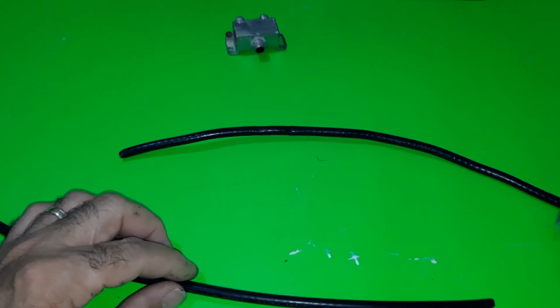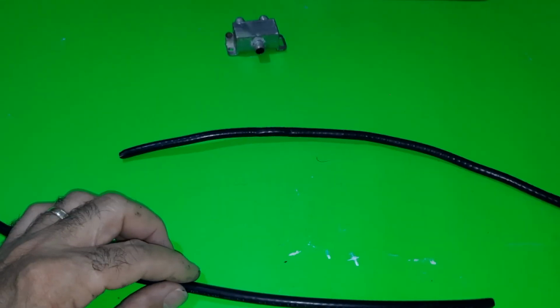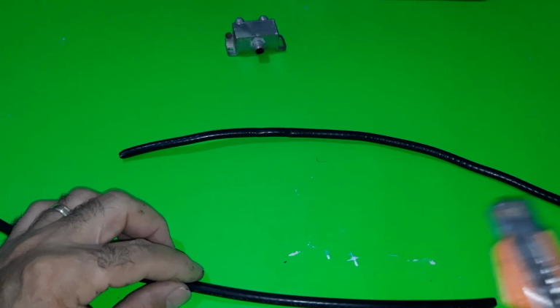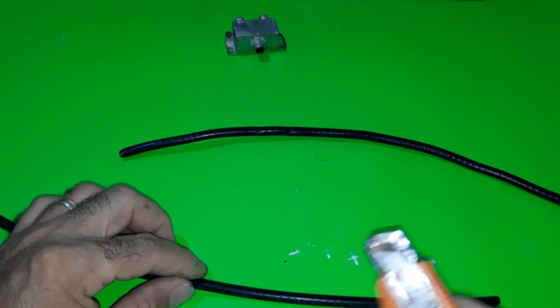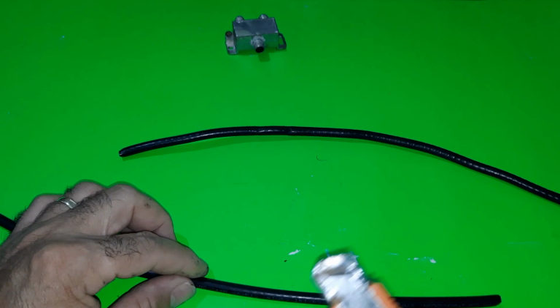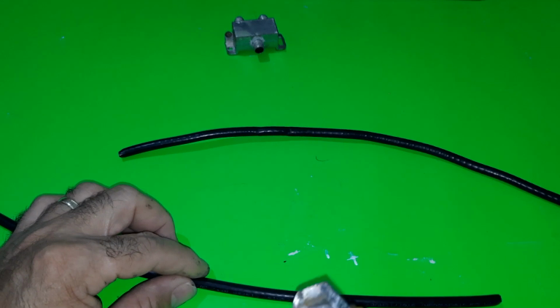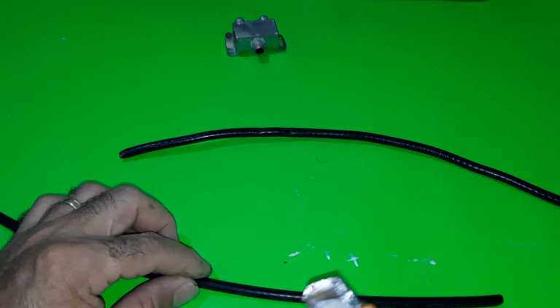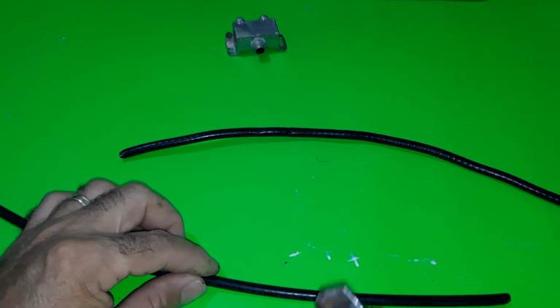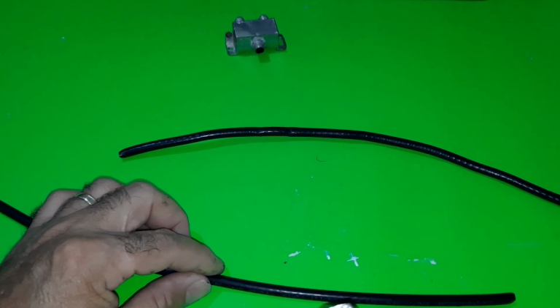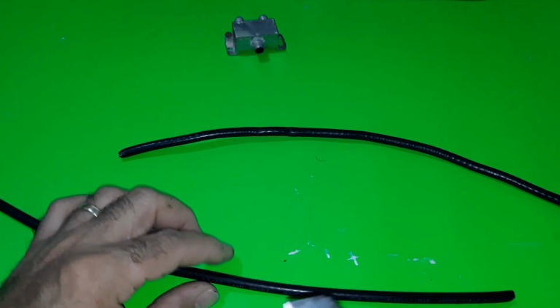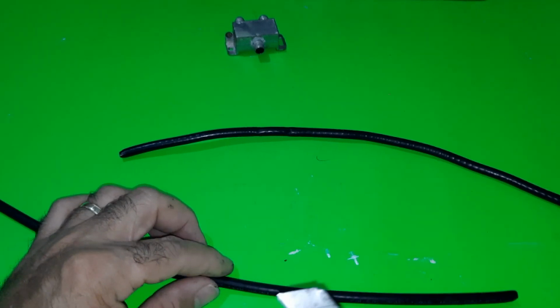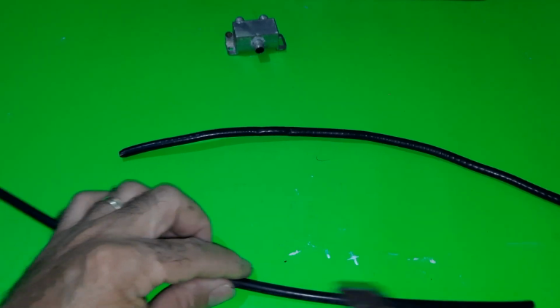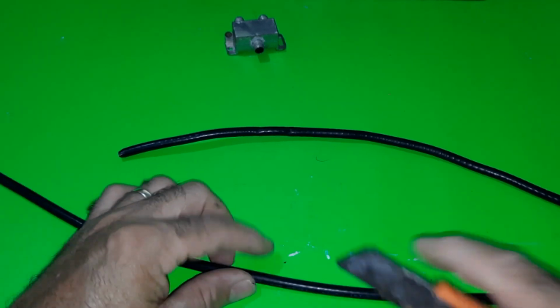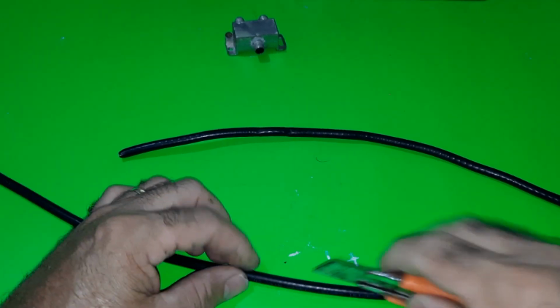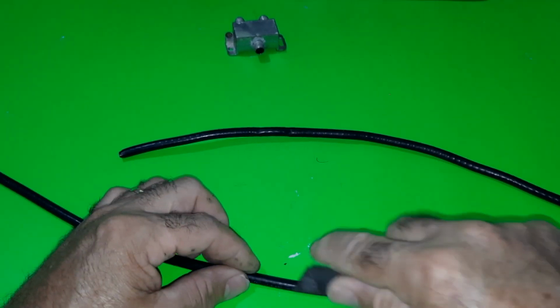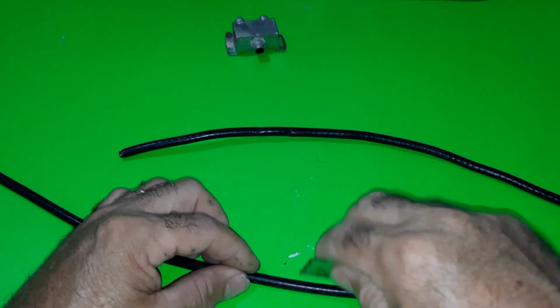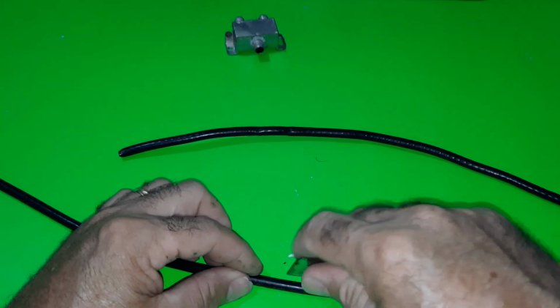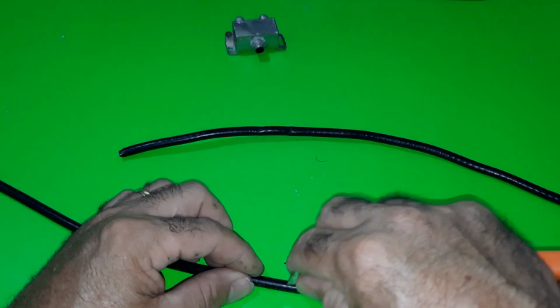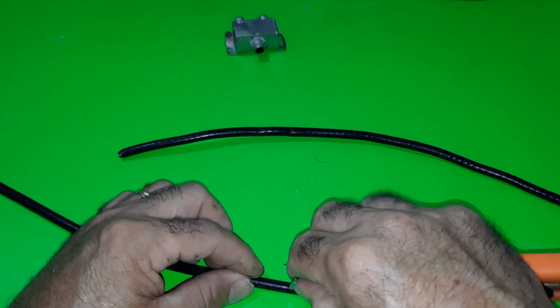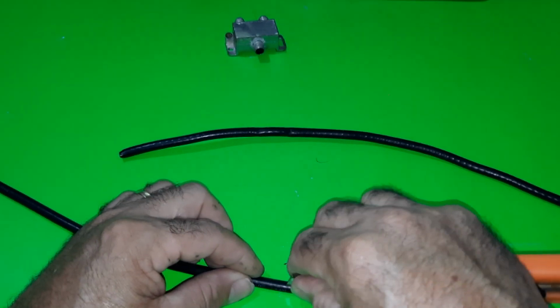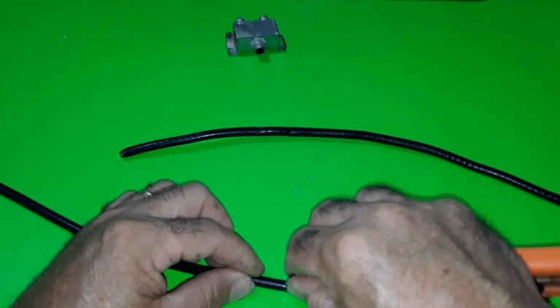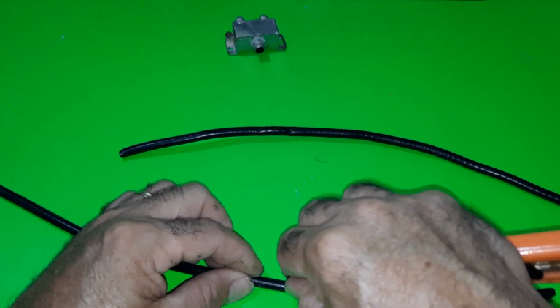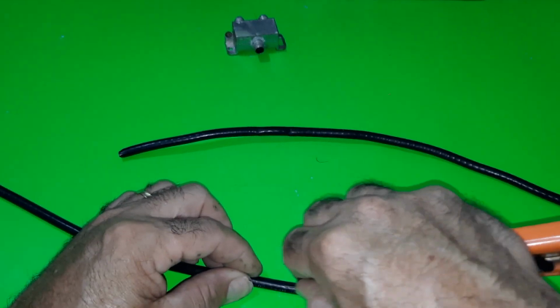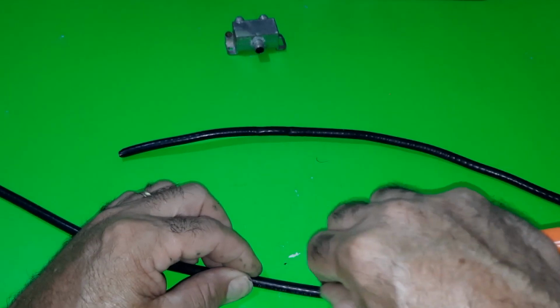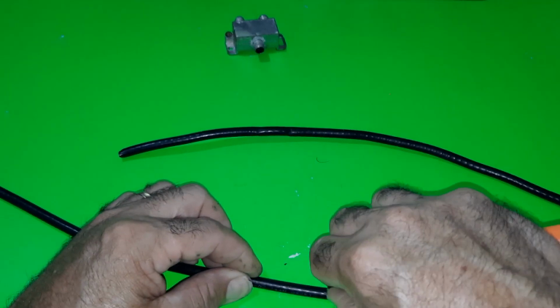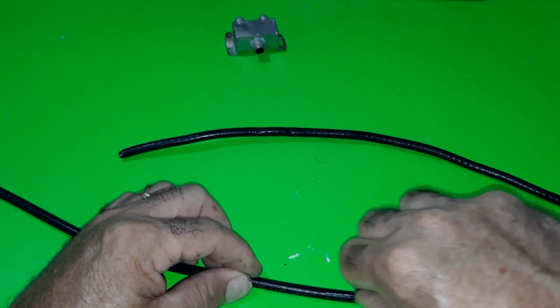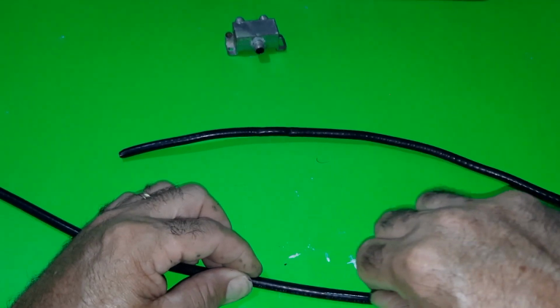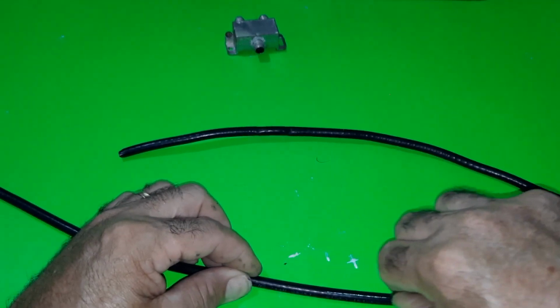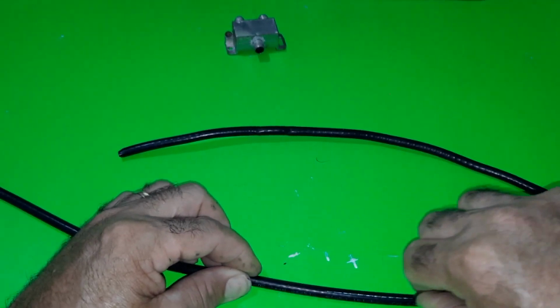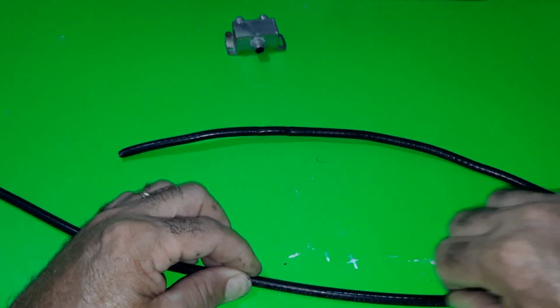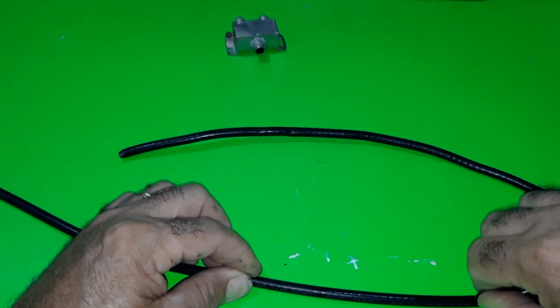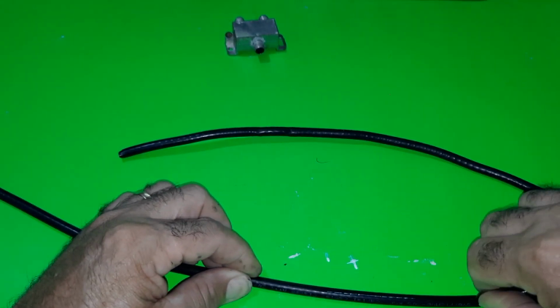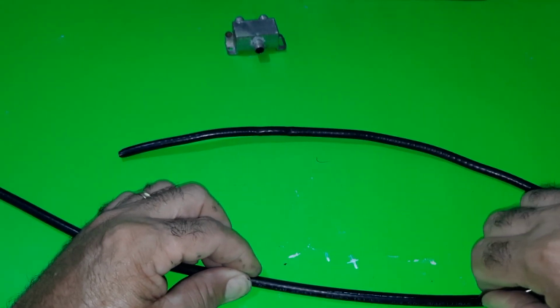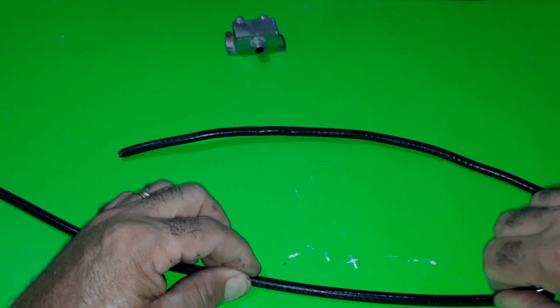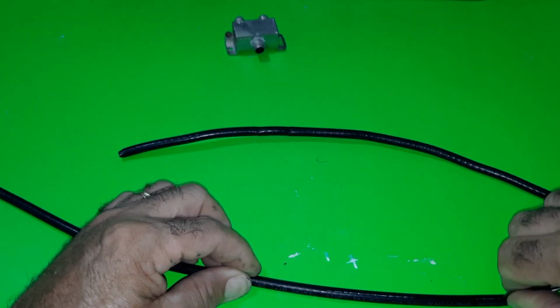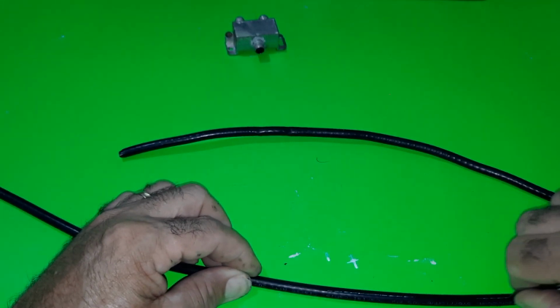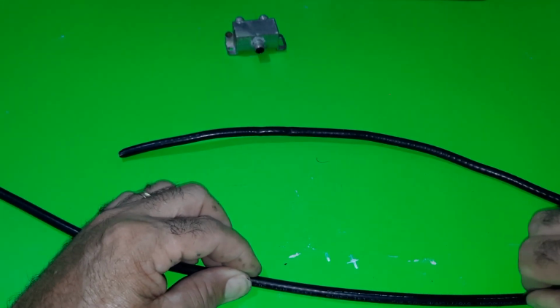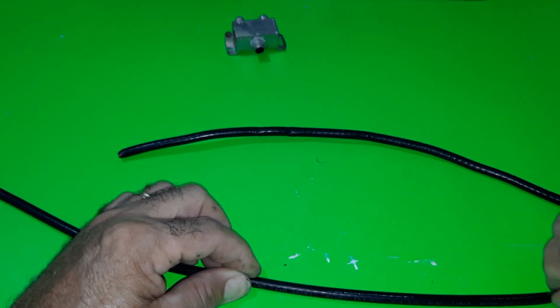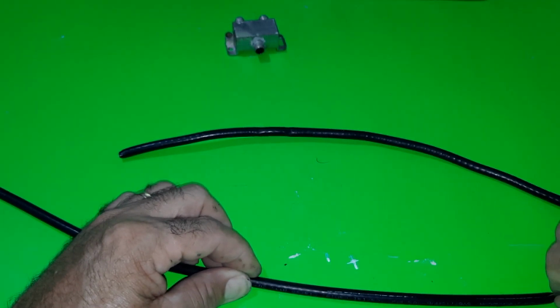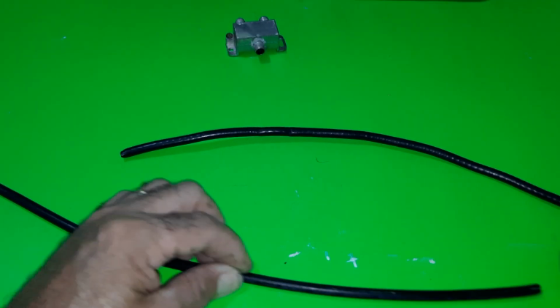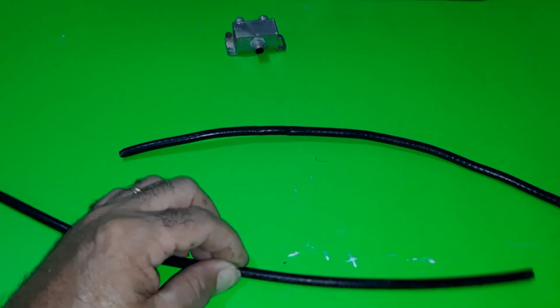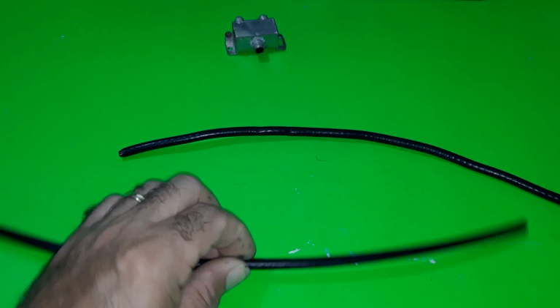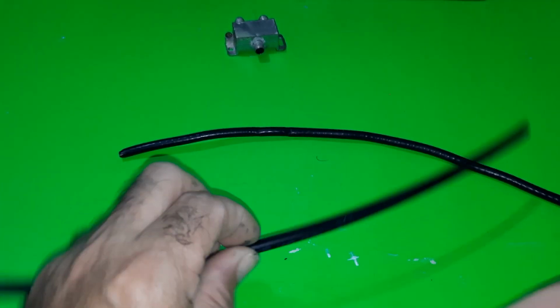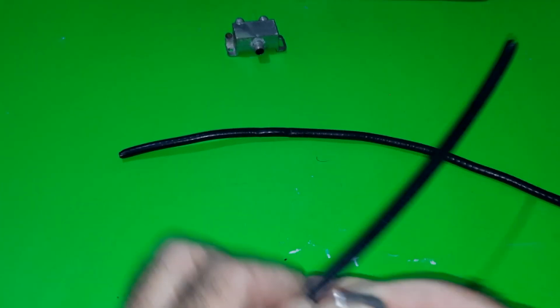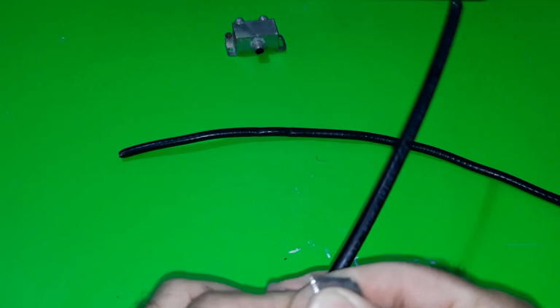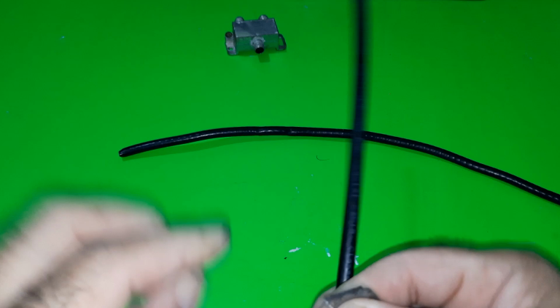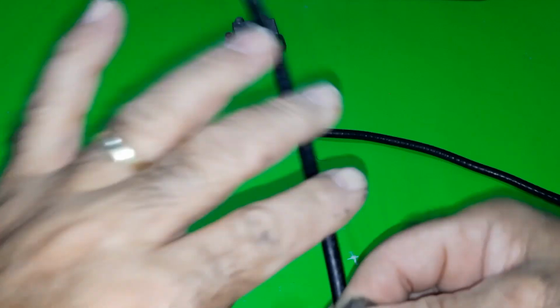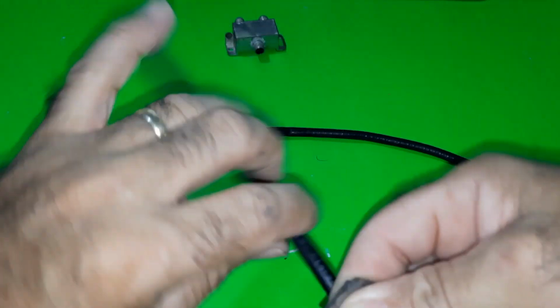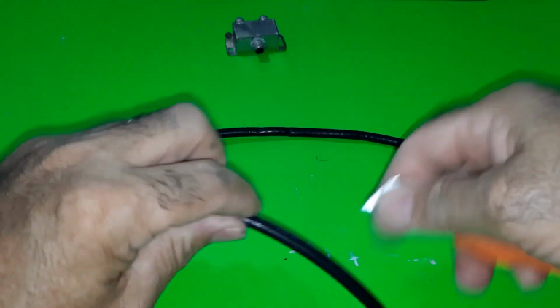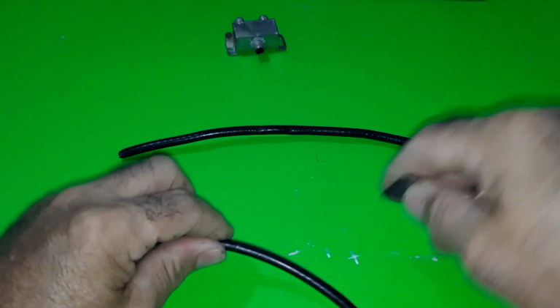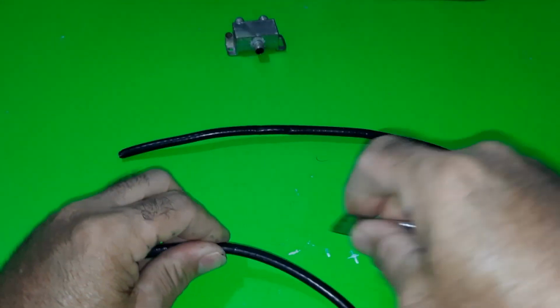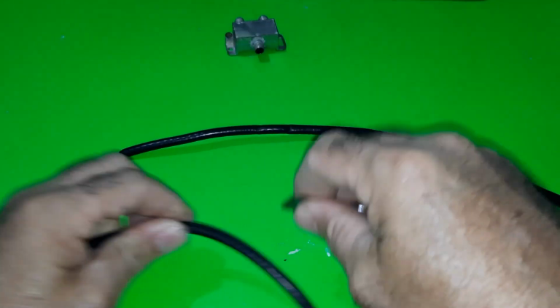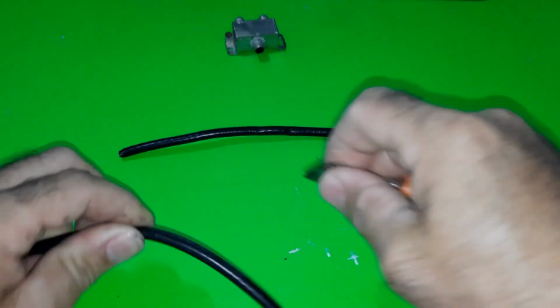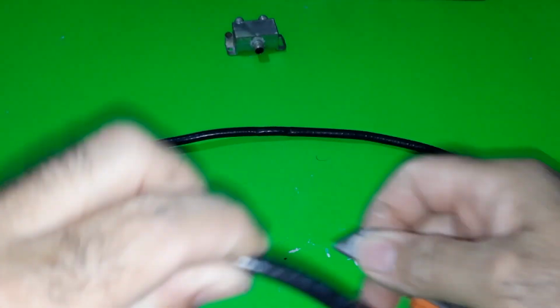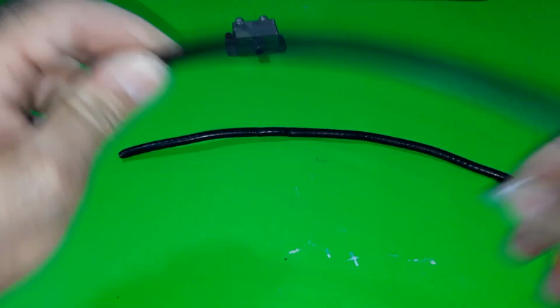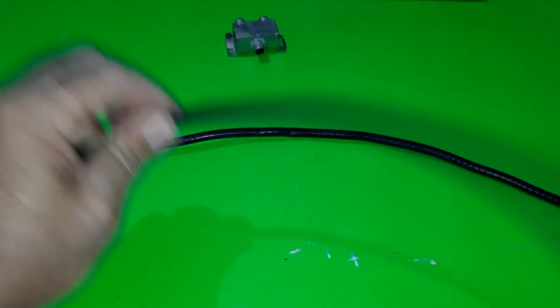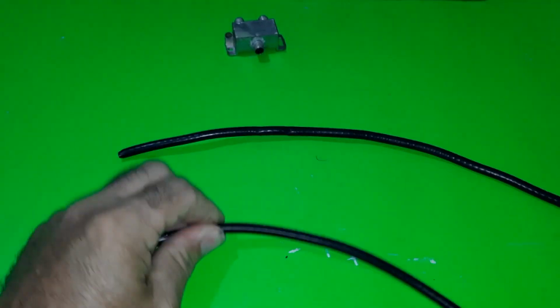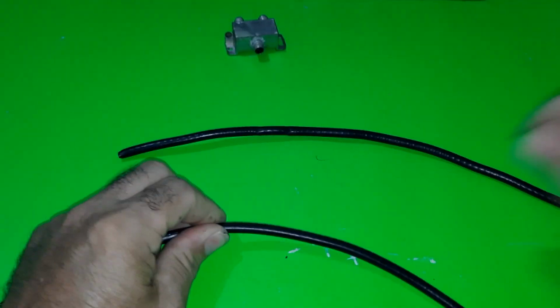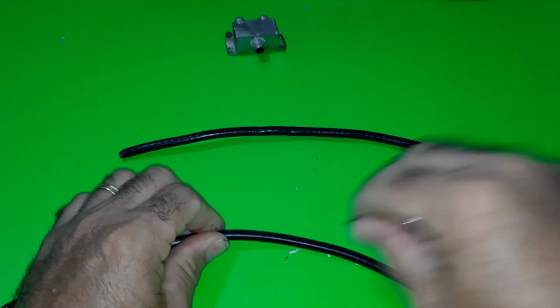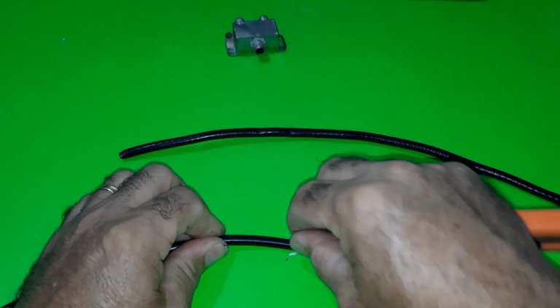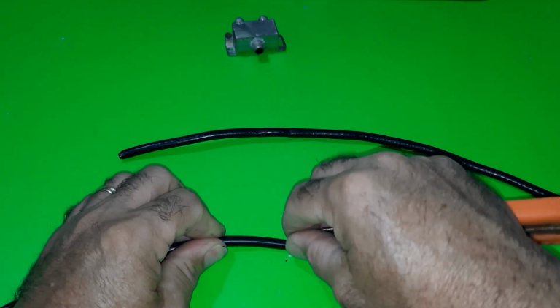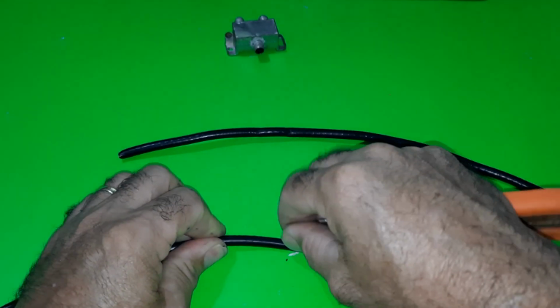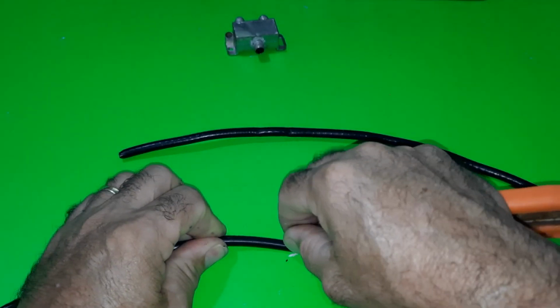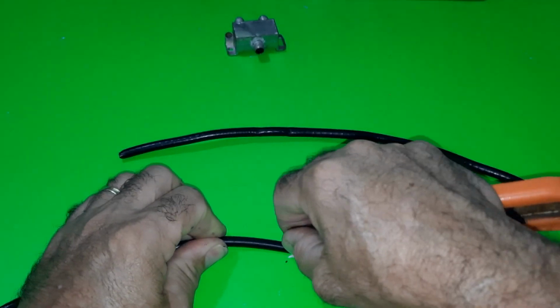First, we will remove the black rubber and the mesh of the coaxial cable, and we will keep the dielectric. You must do this process with both cables.